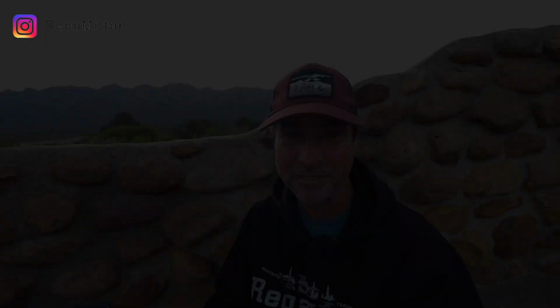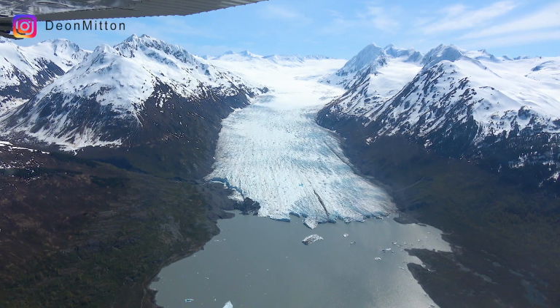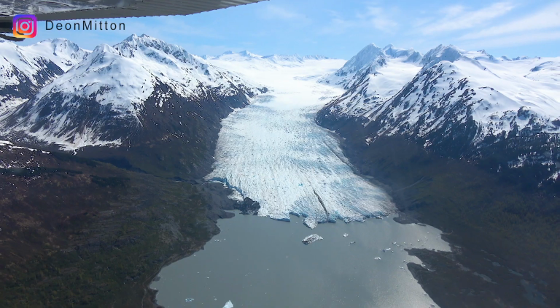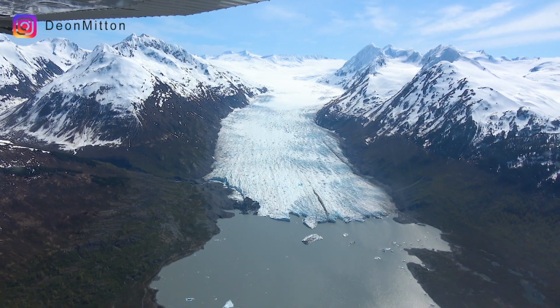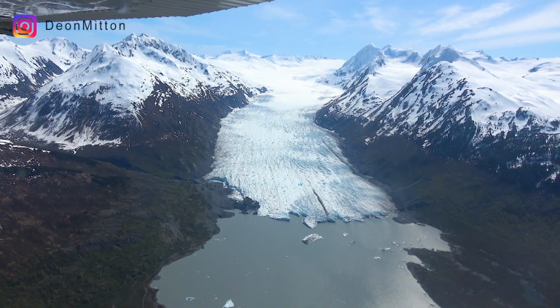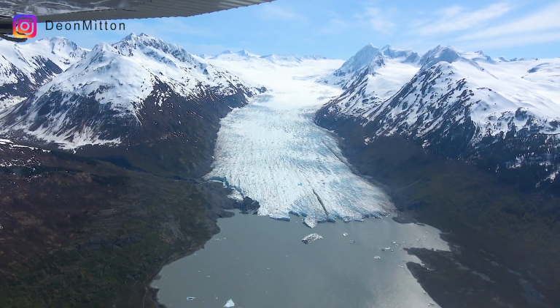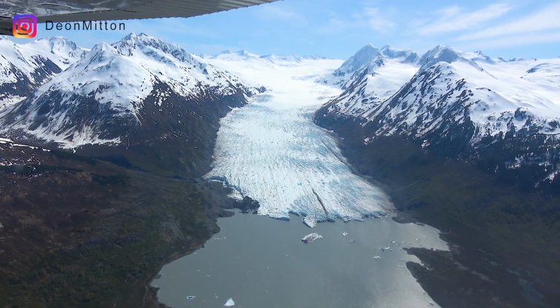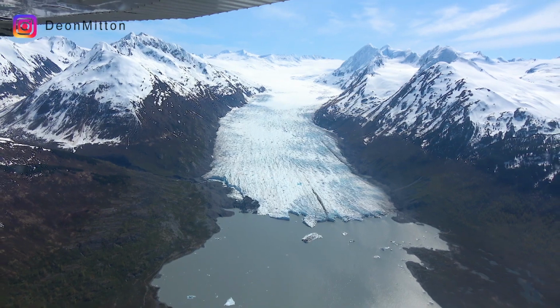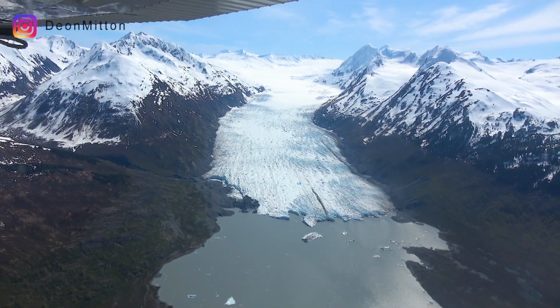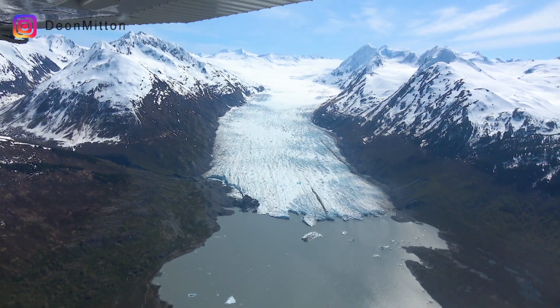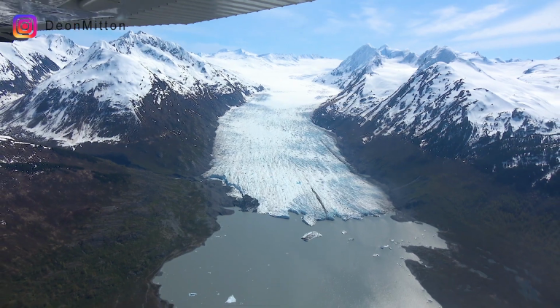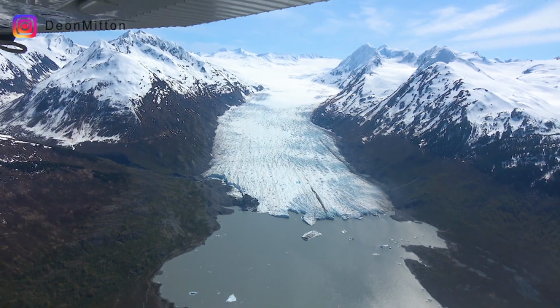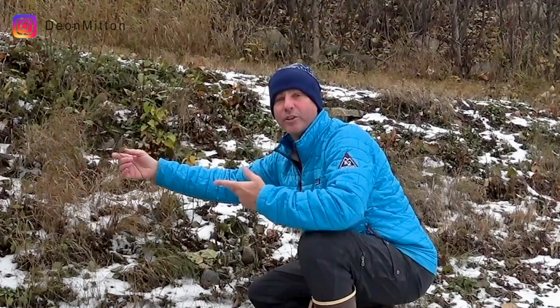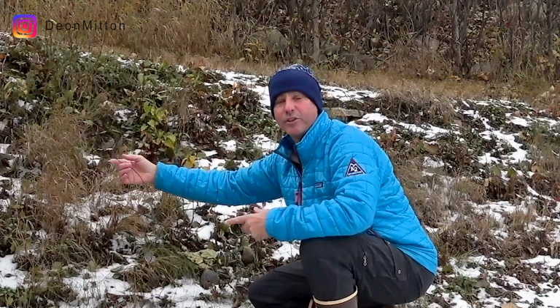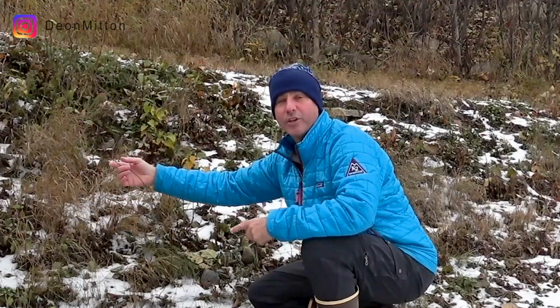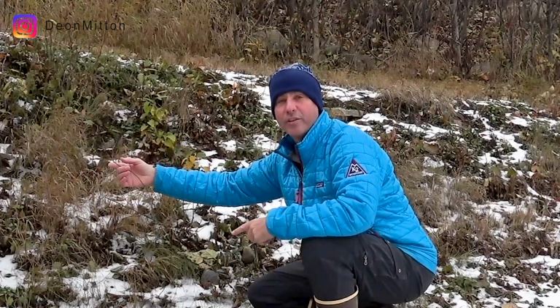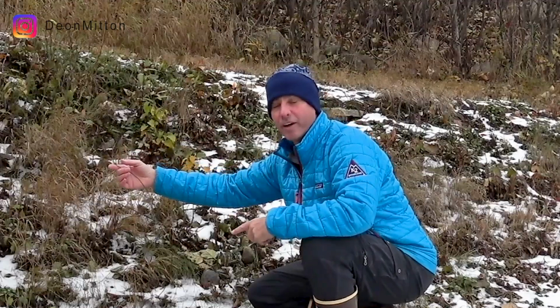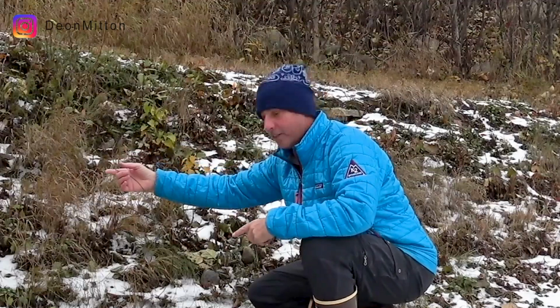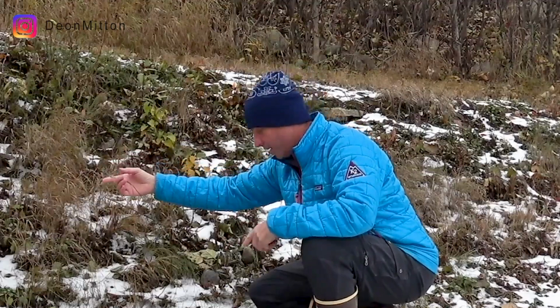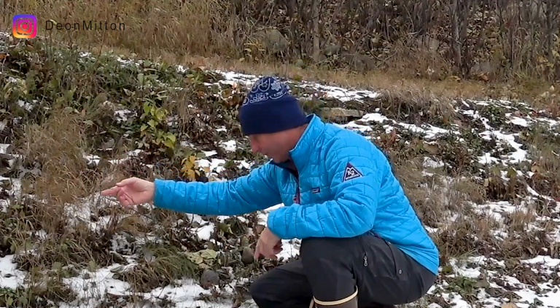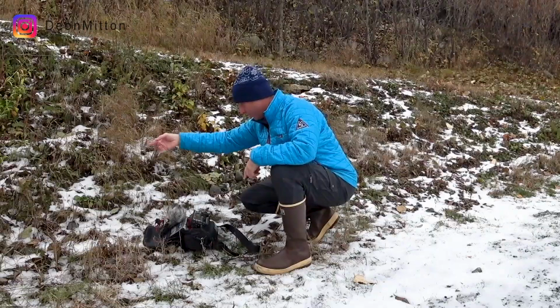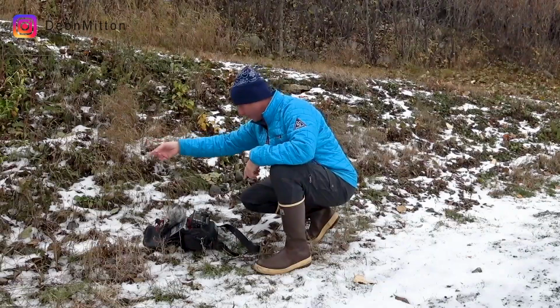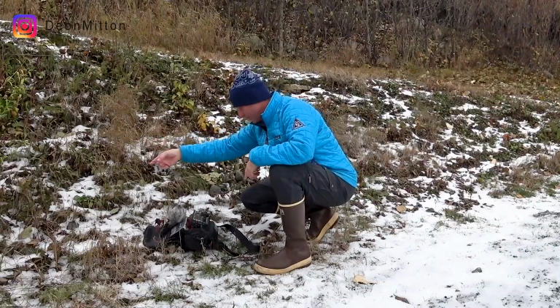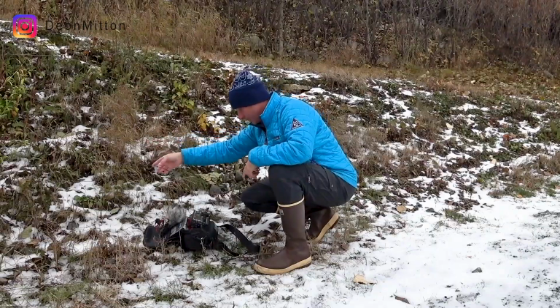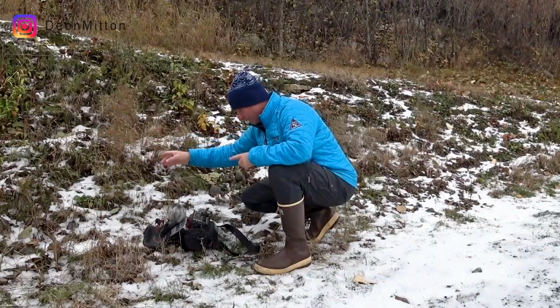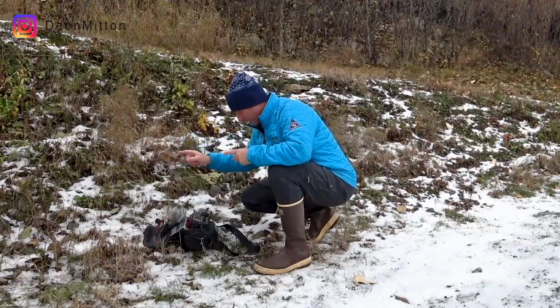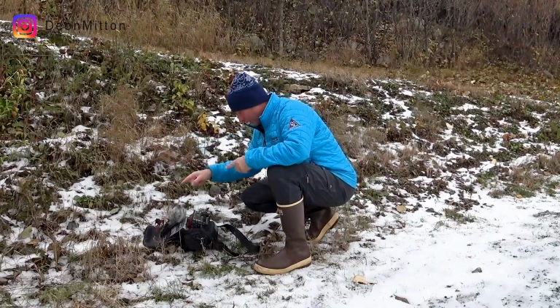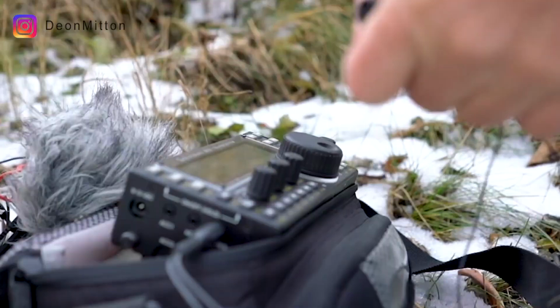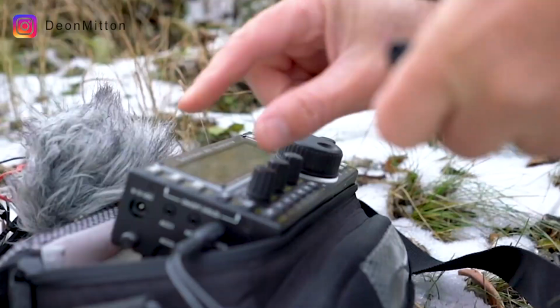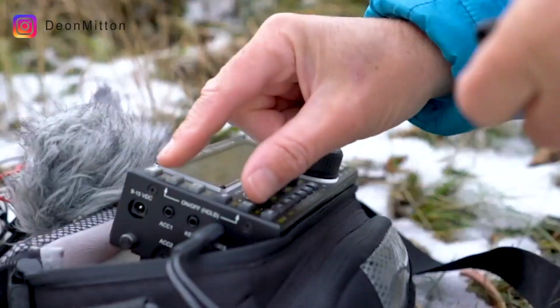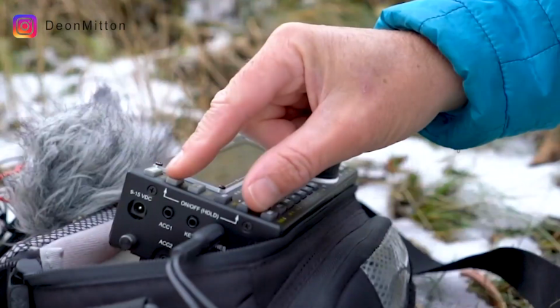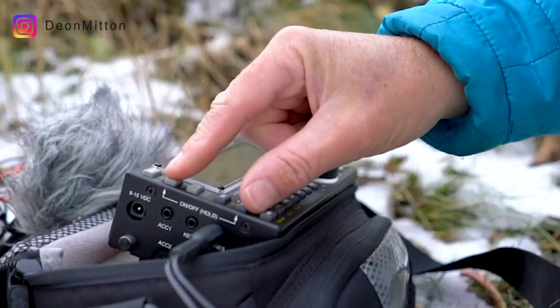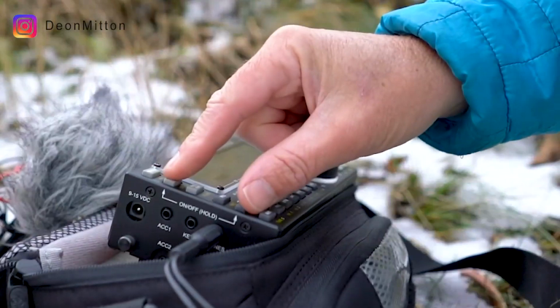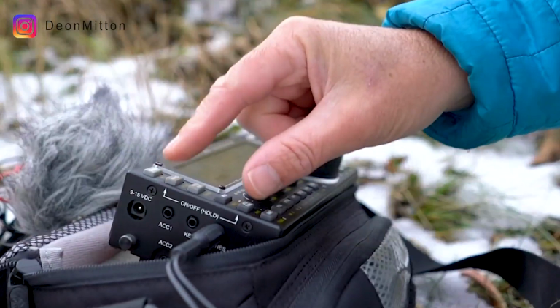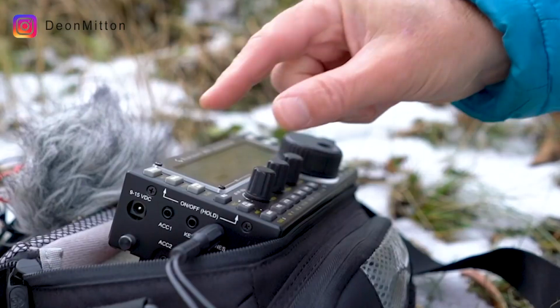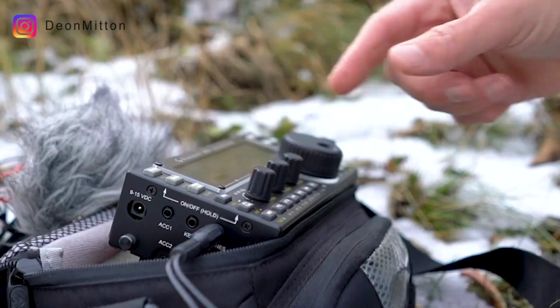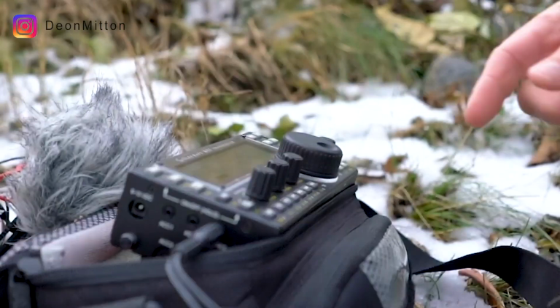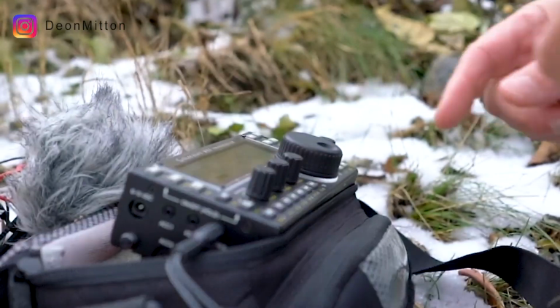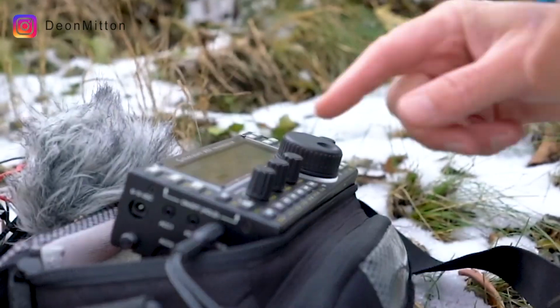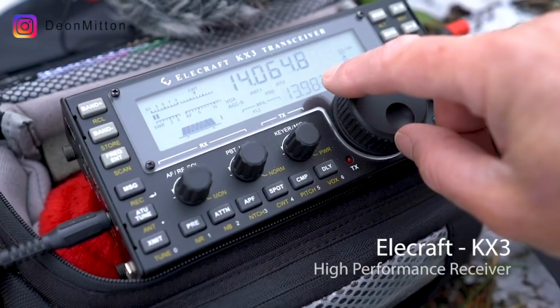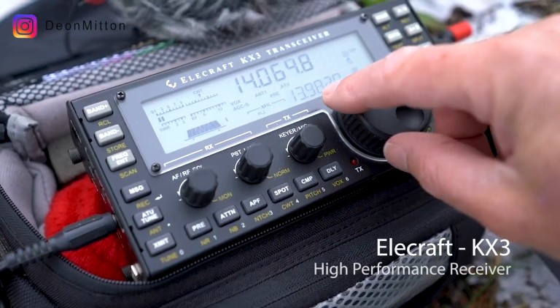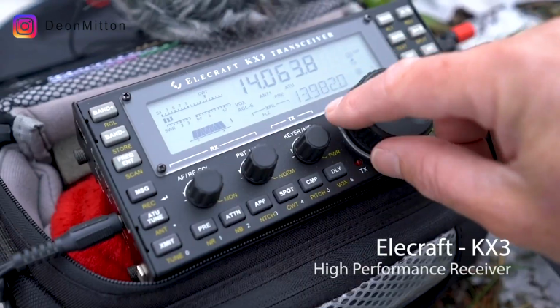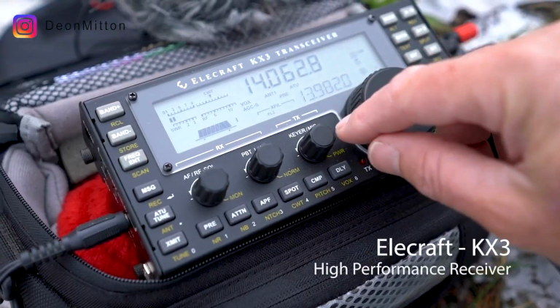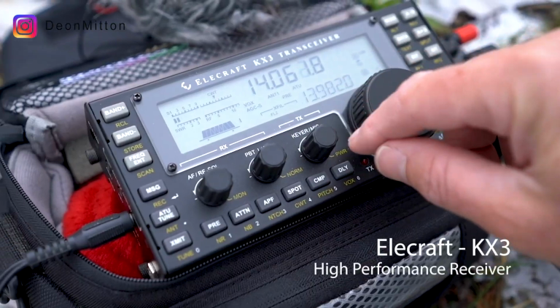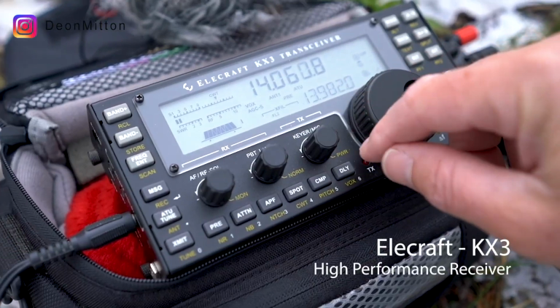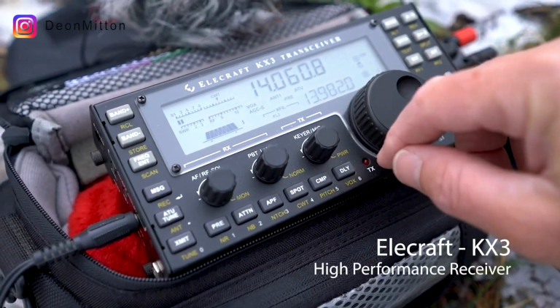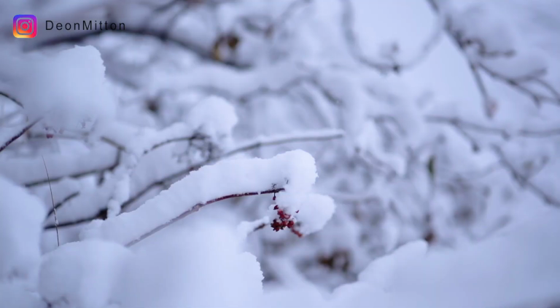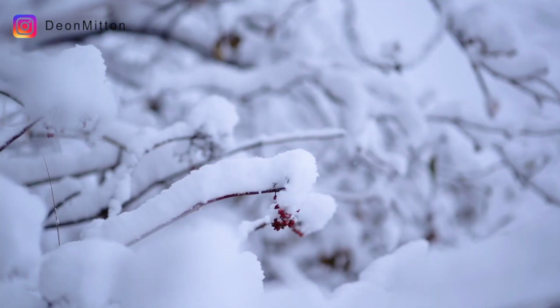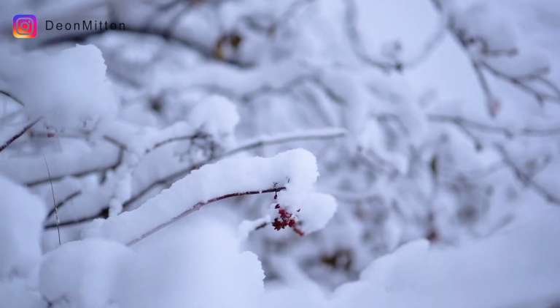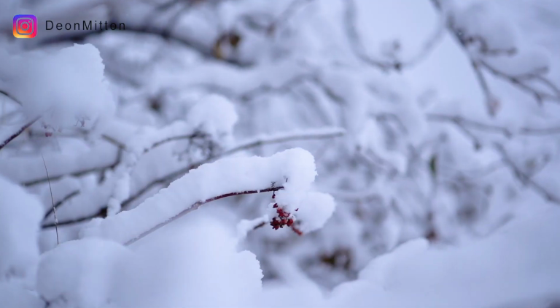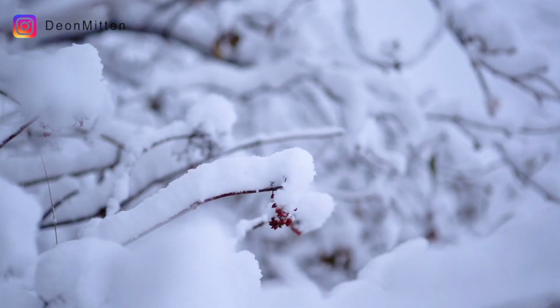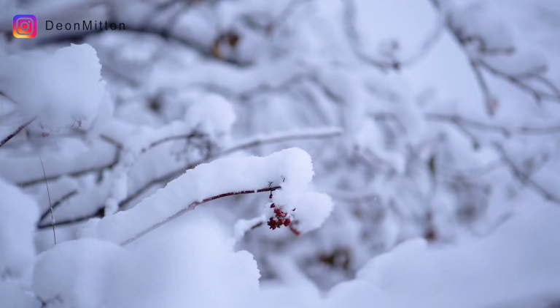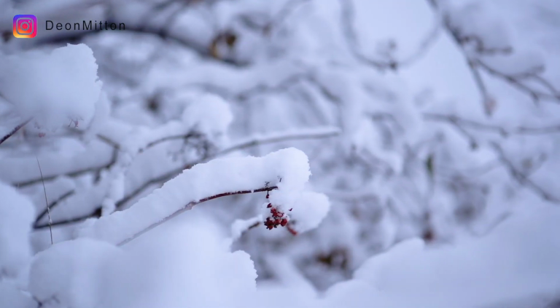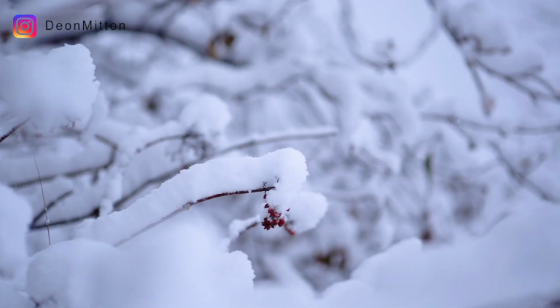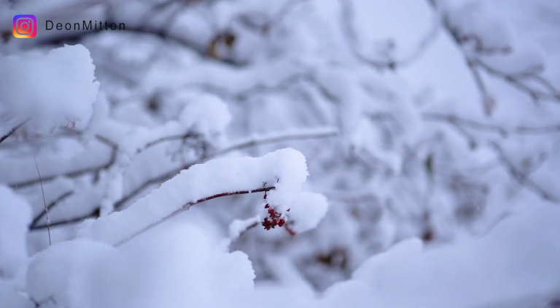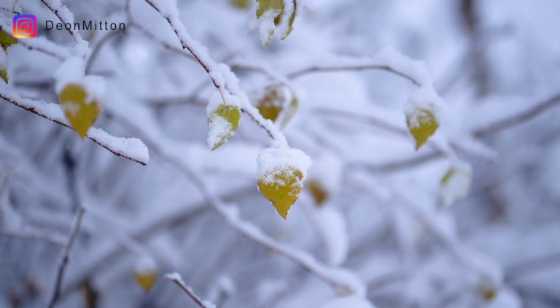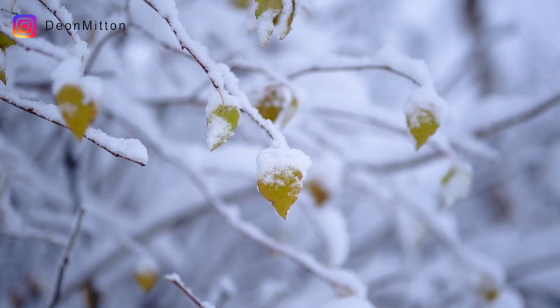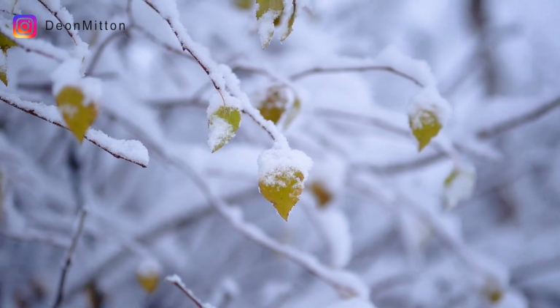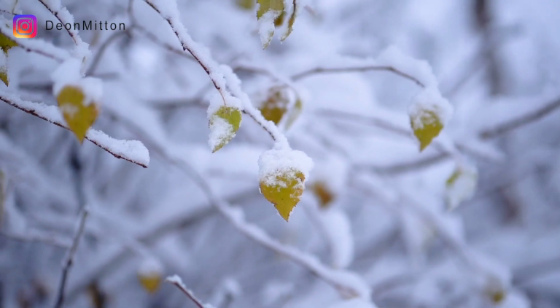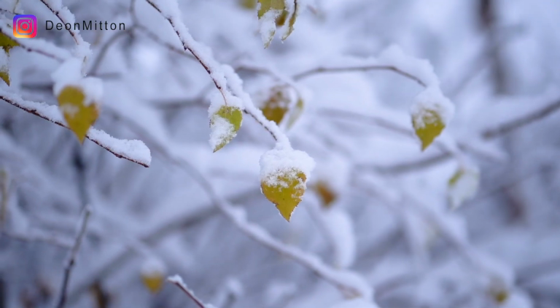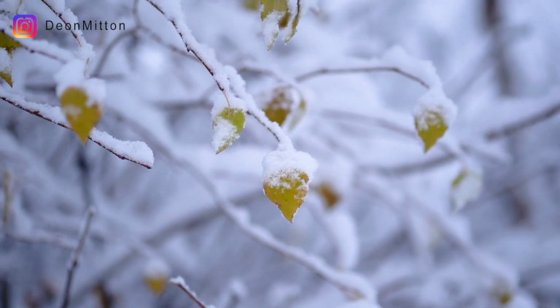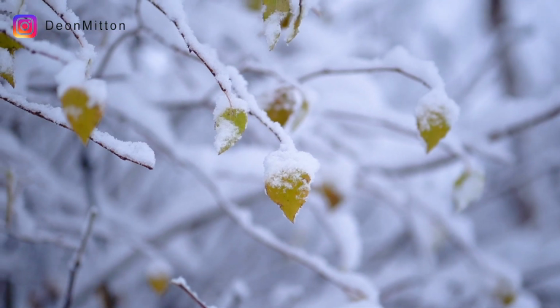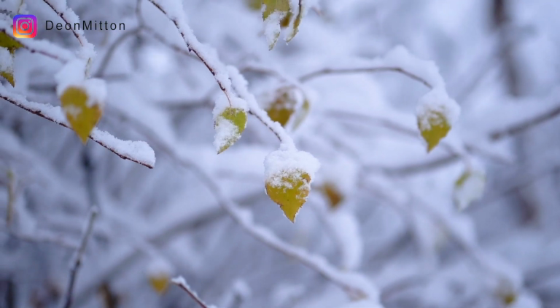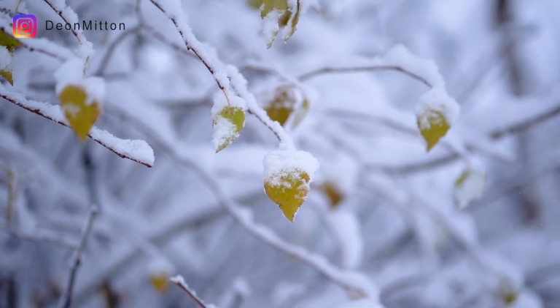You might remember the video where I took this into the Alaska backcountry in the snow, where there's very little infrastructure, and it worked really really well.